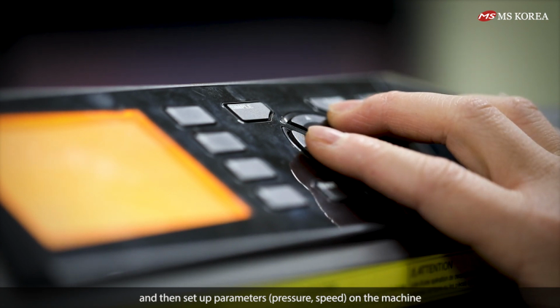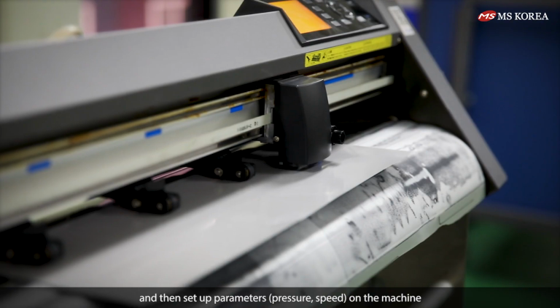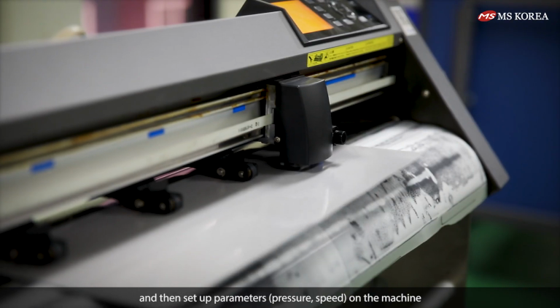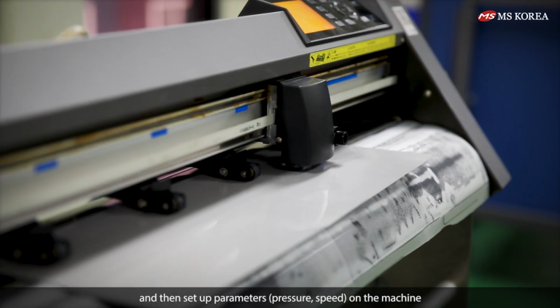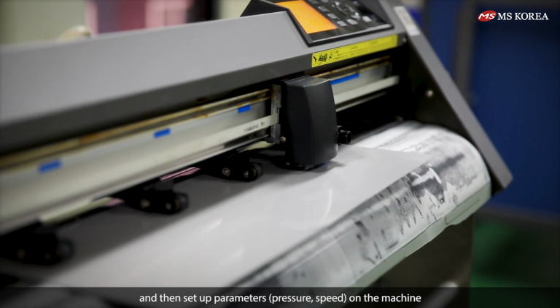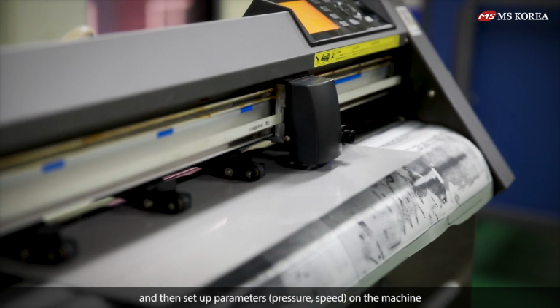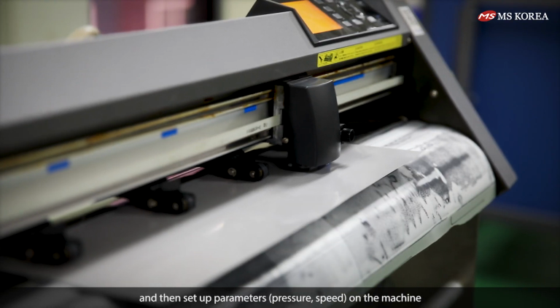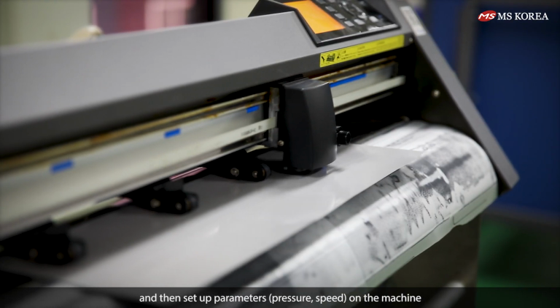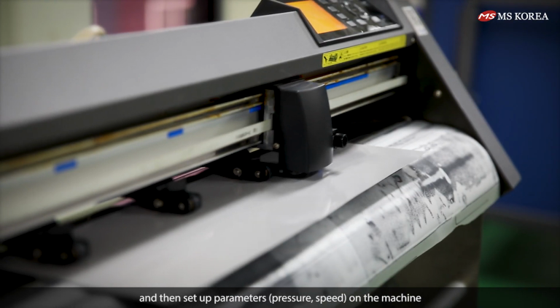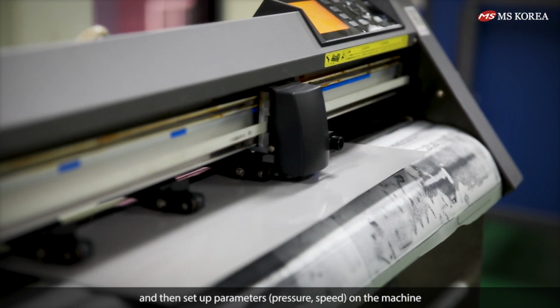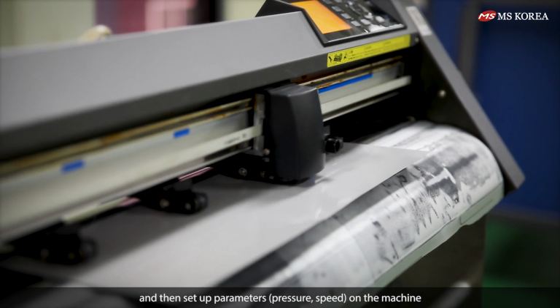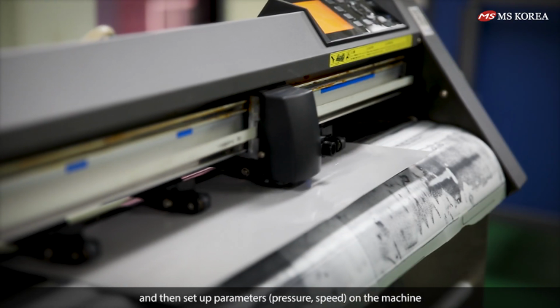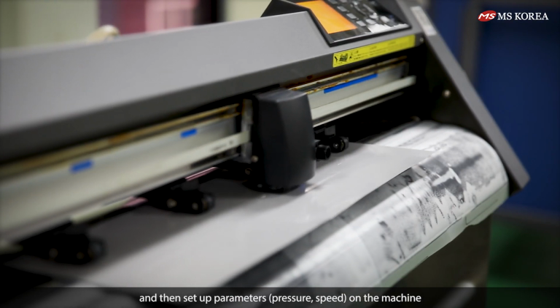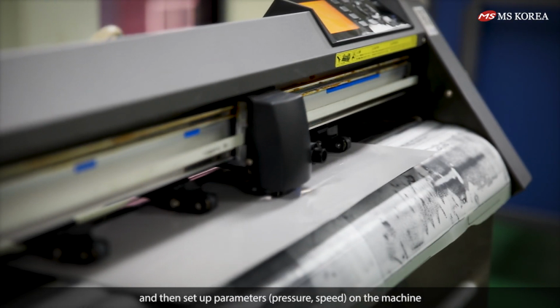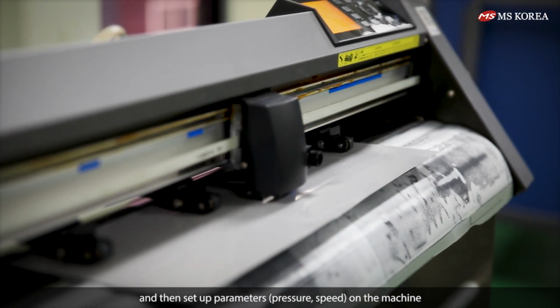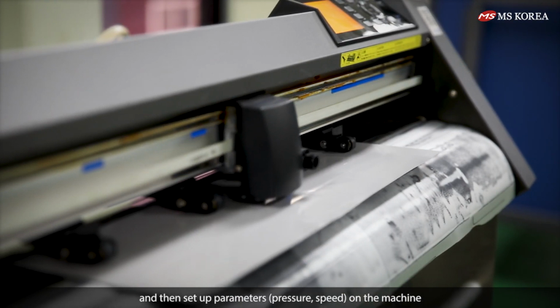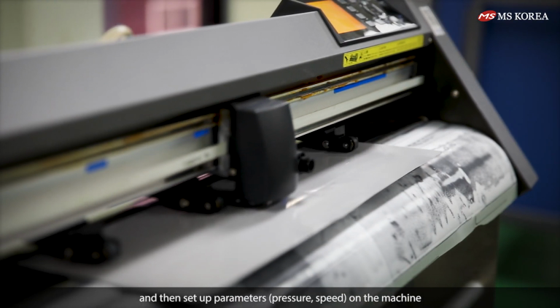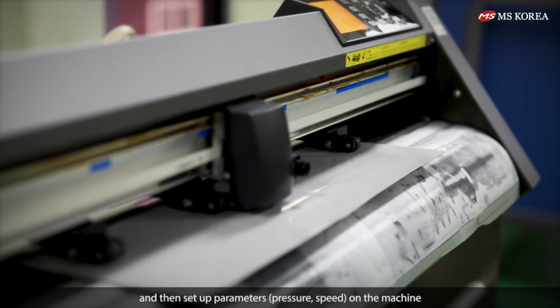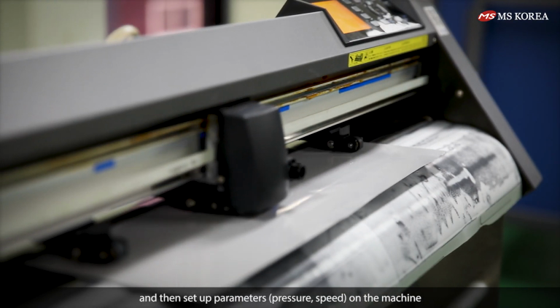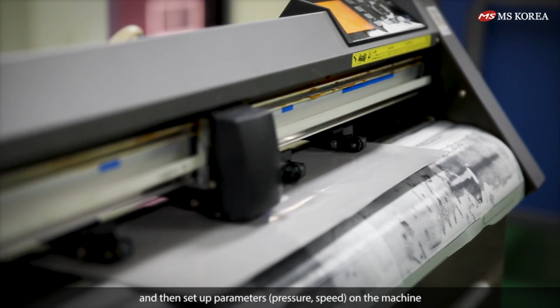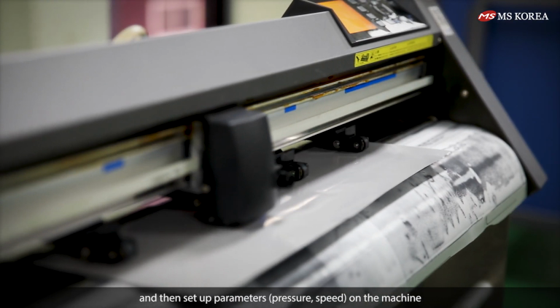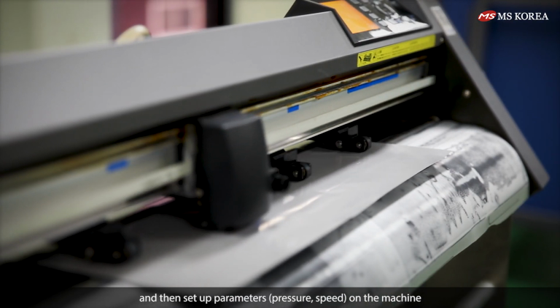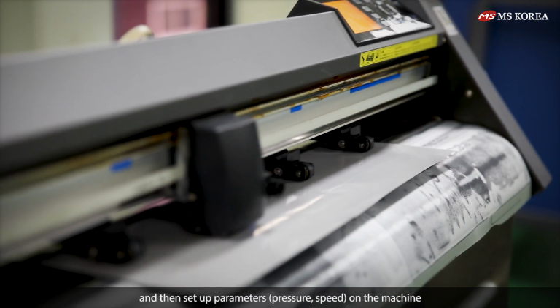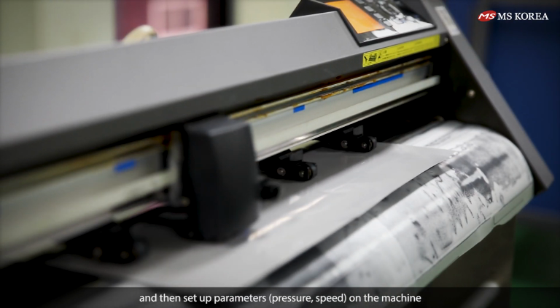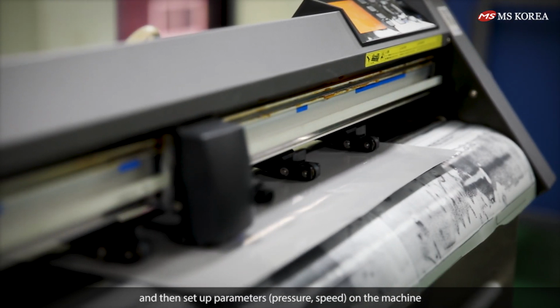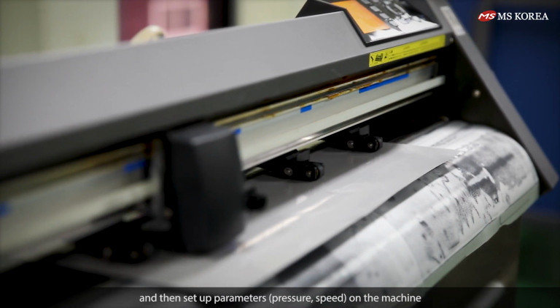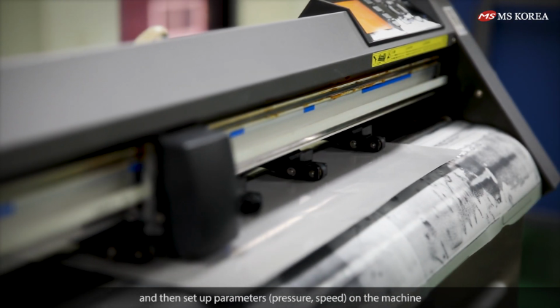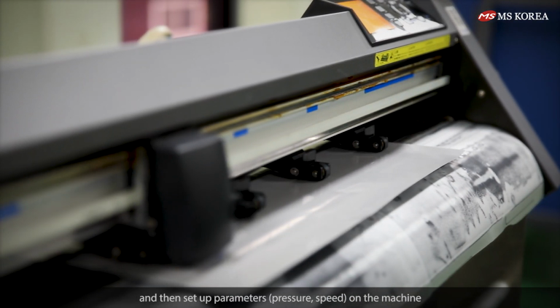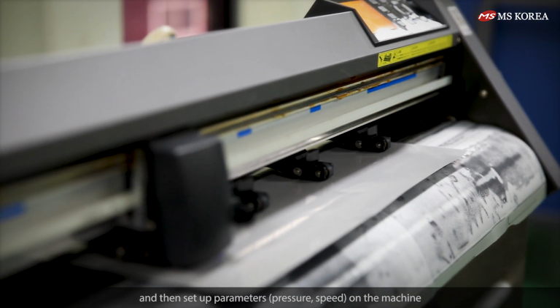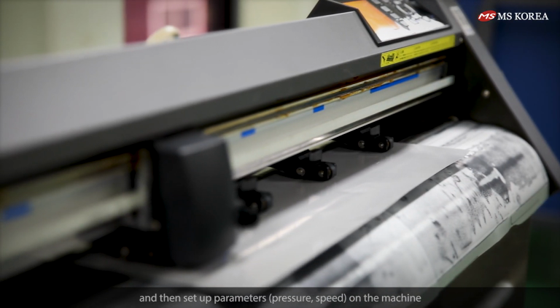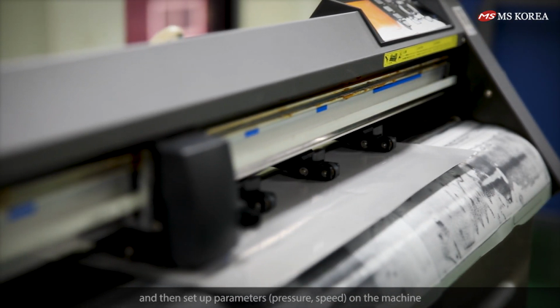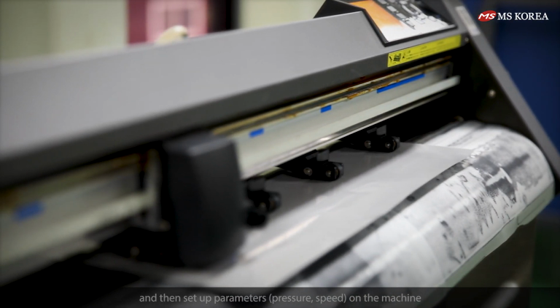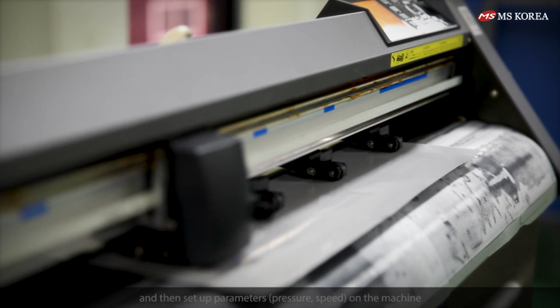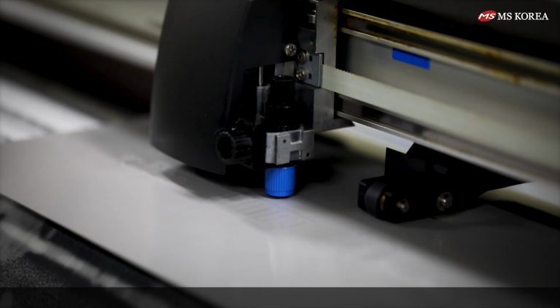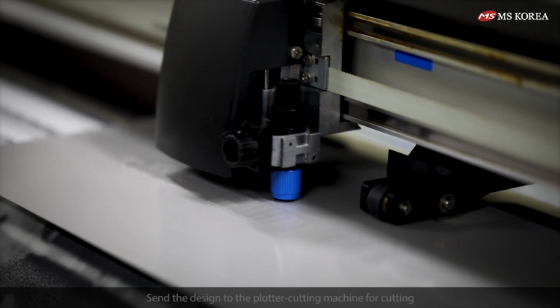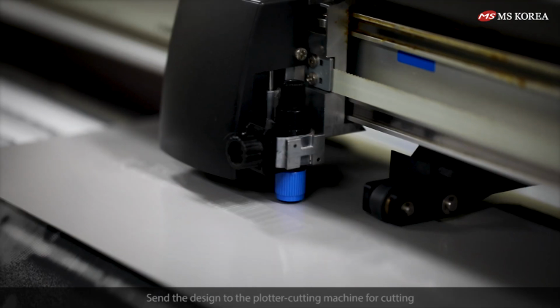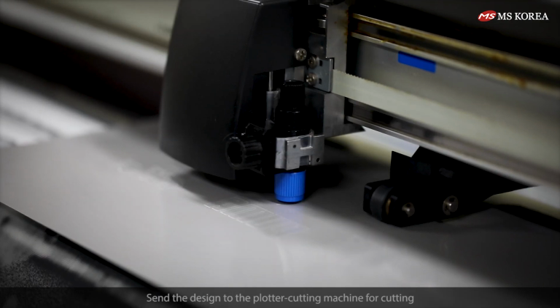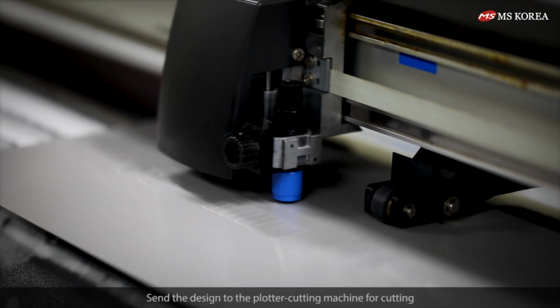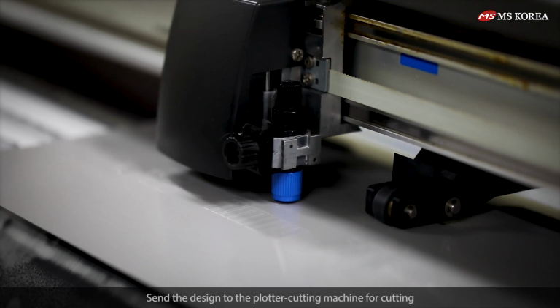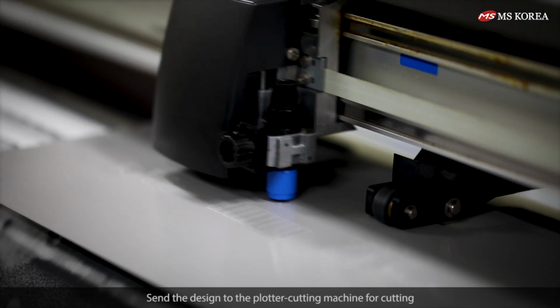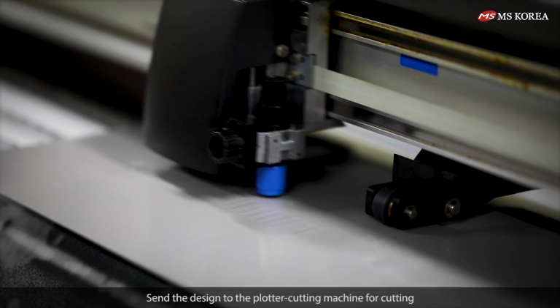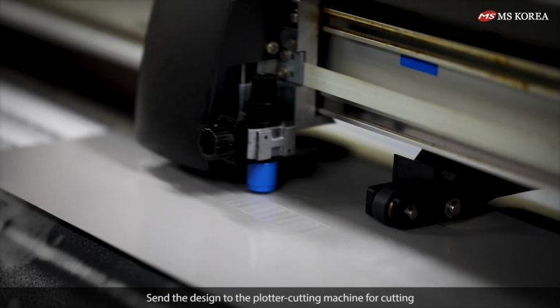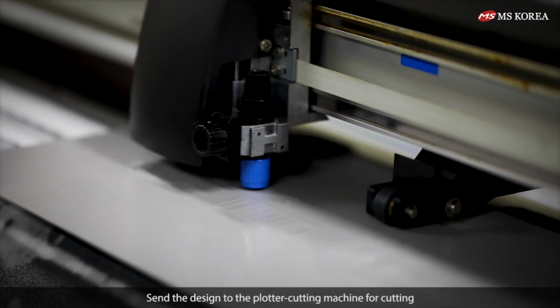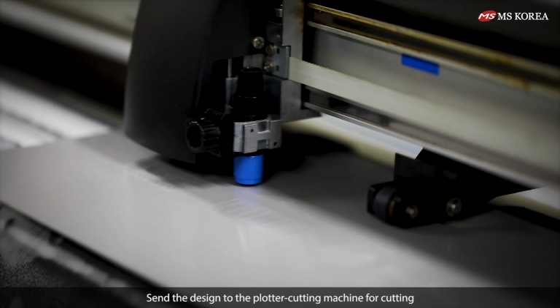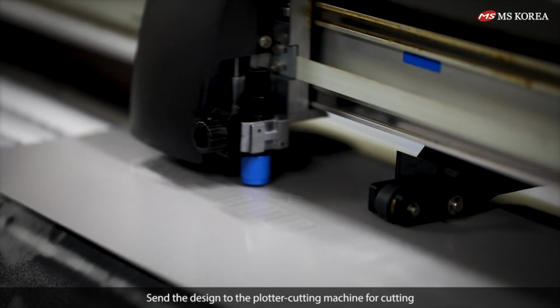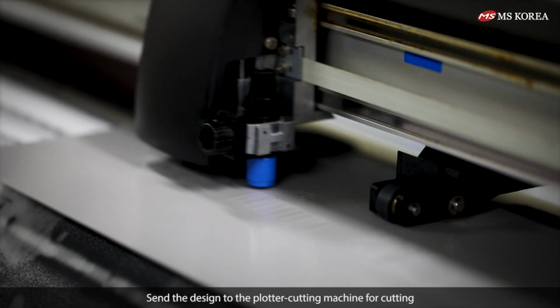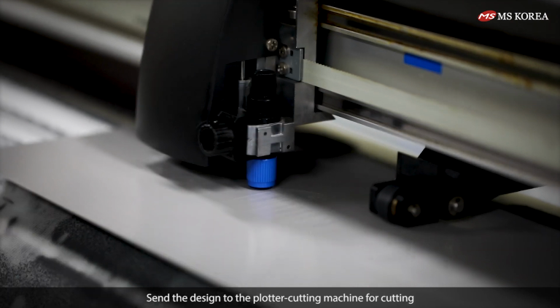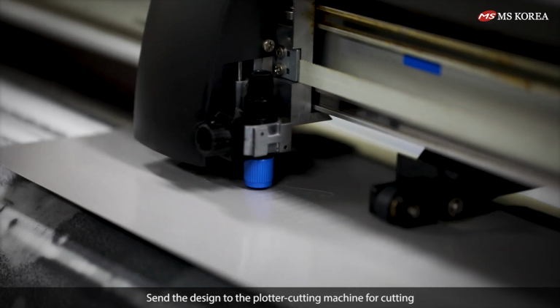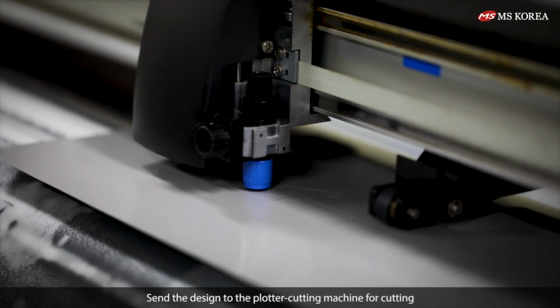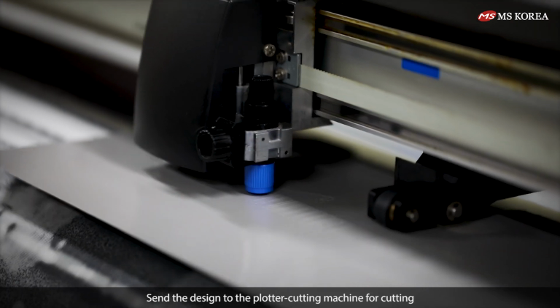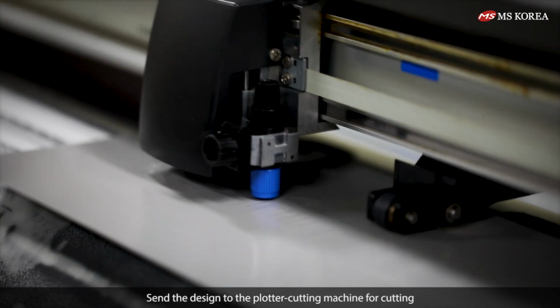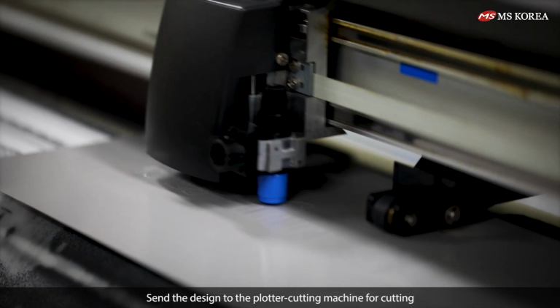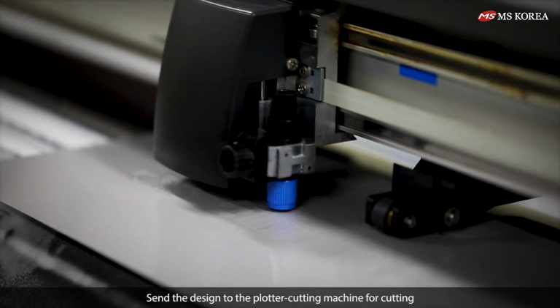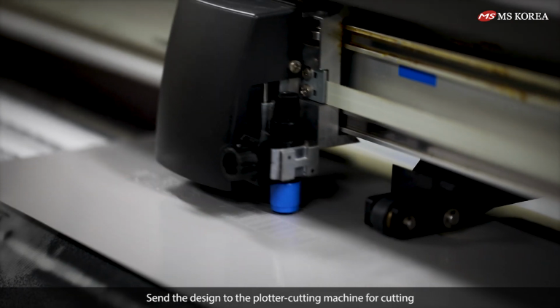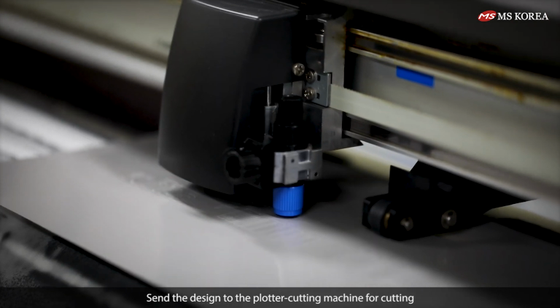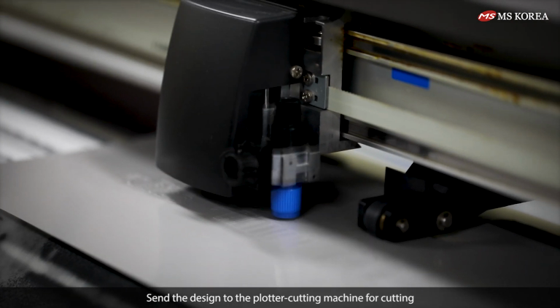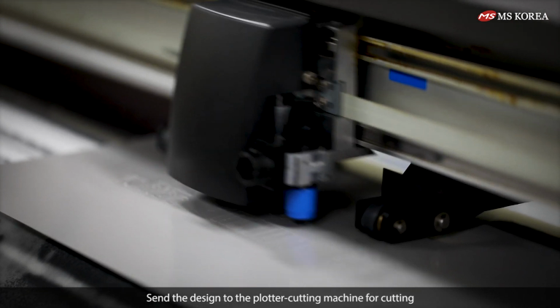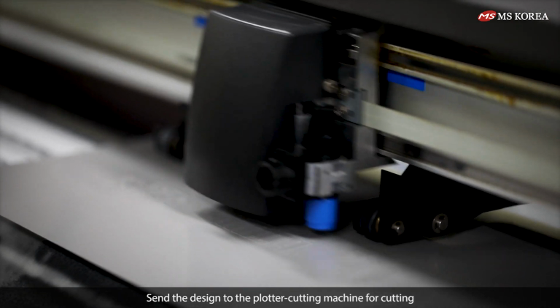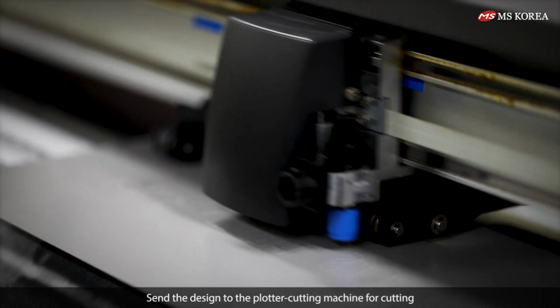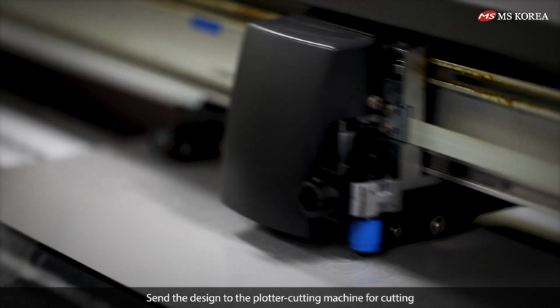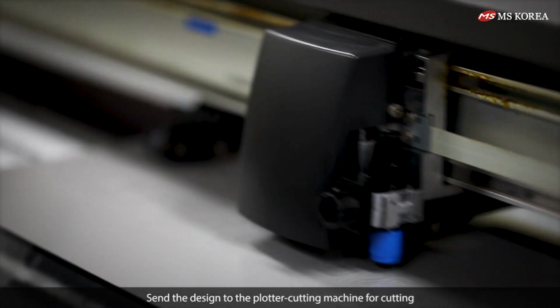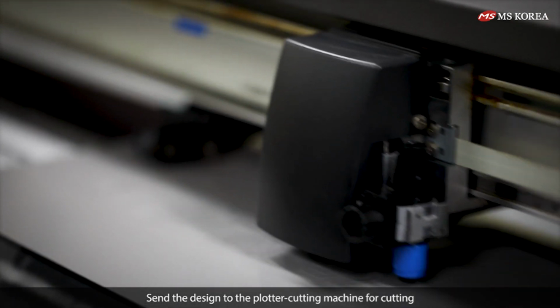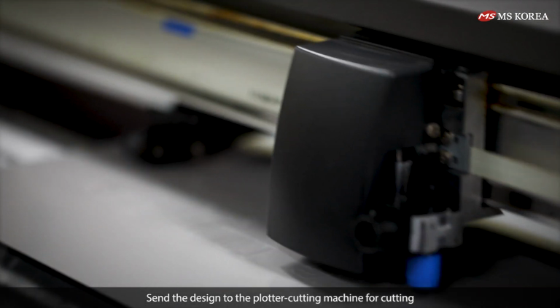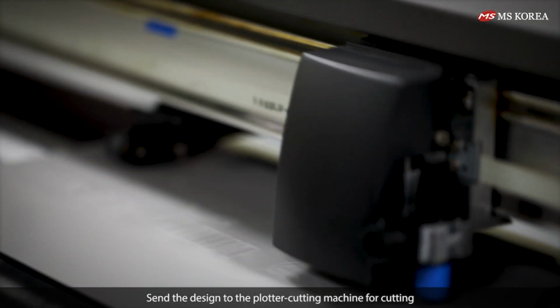Set pressure and speed on the machine. Send the design to the plotter cutting machine for cutting.